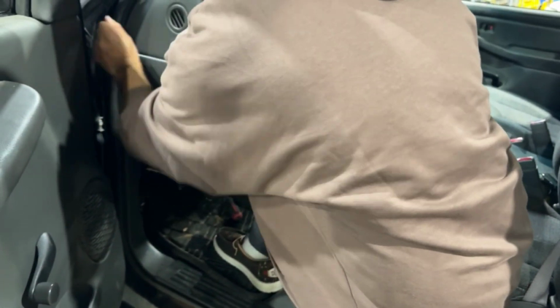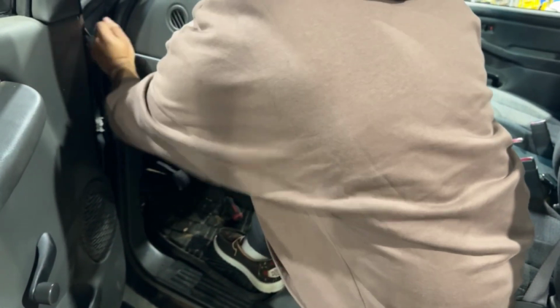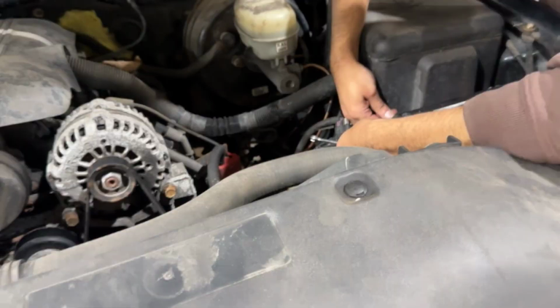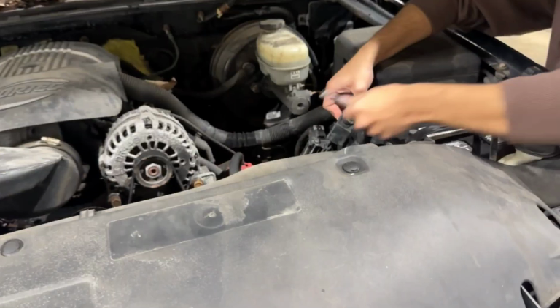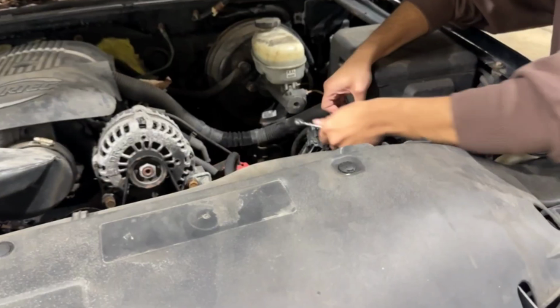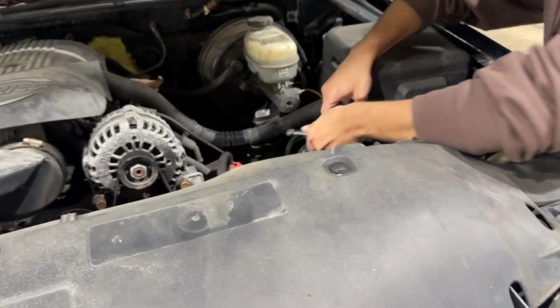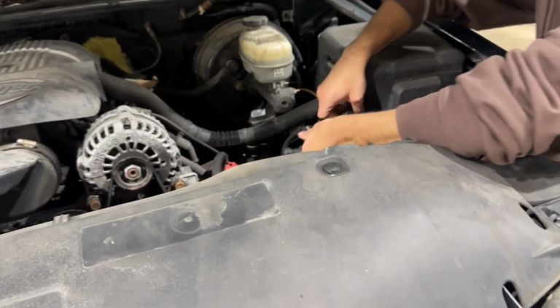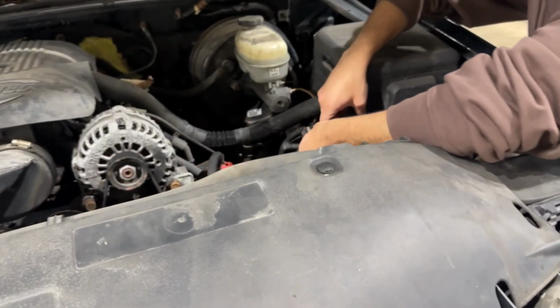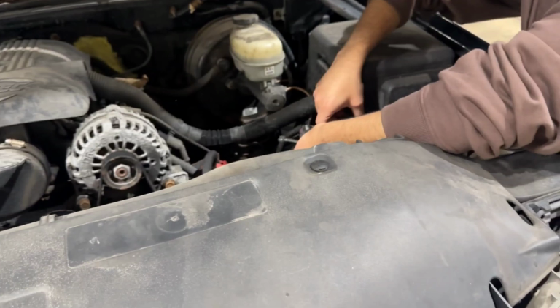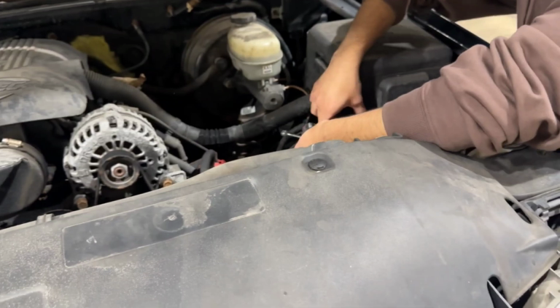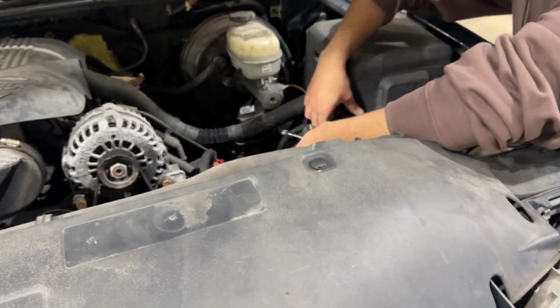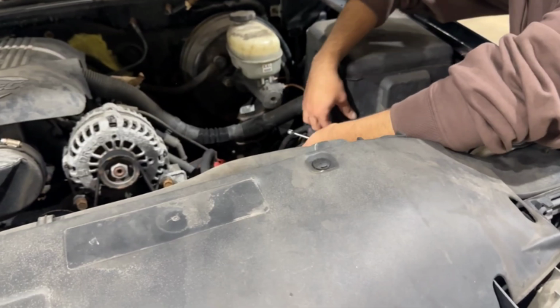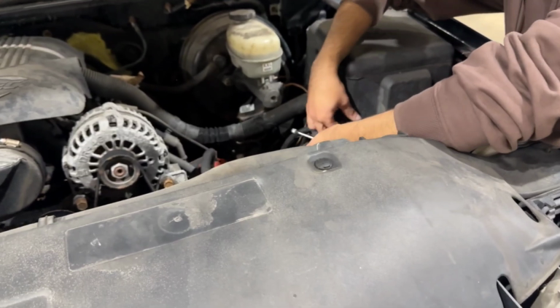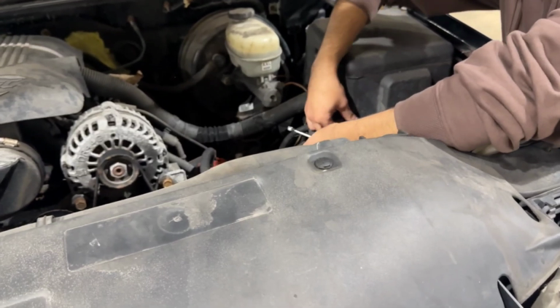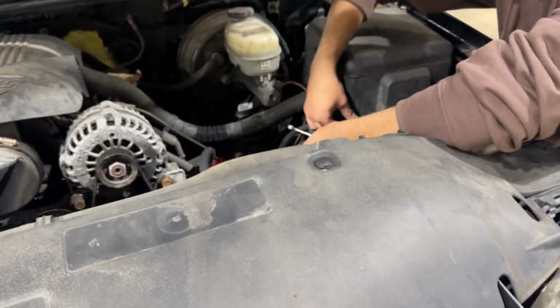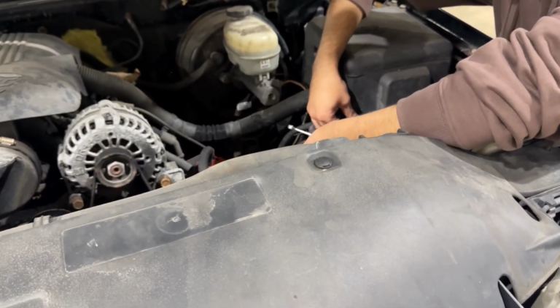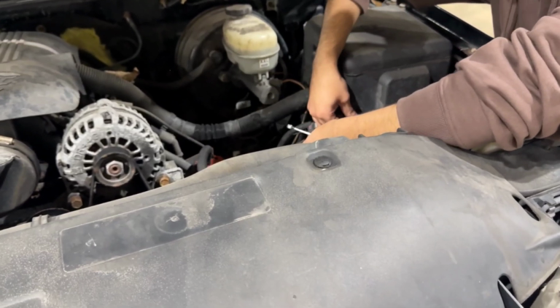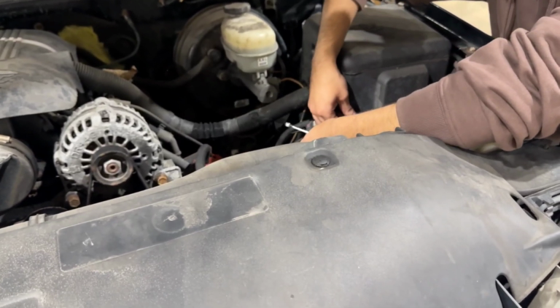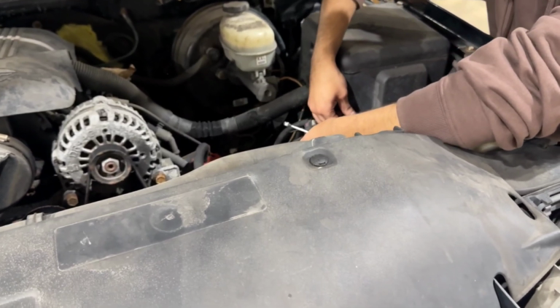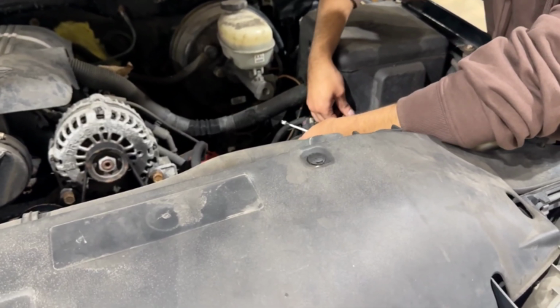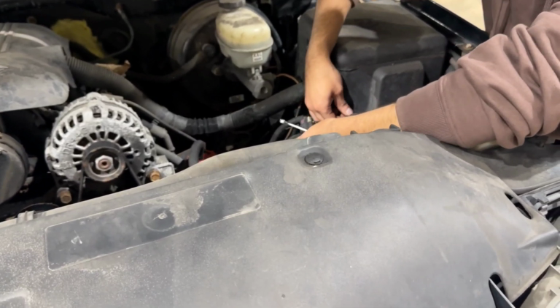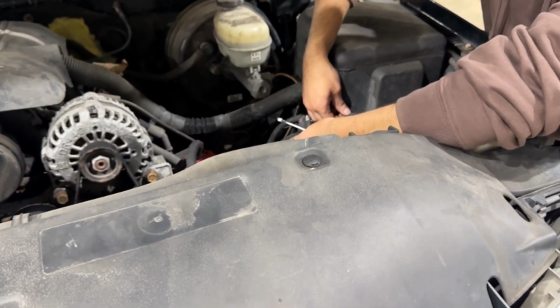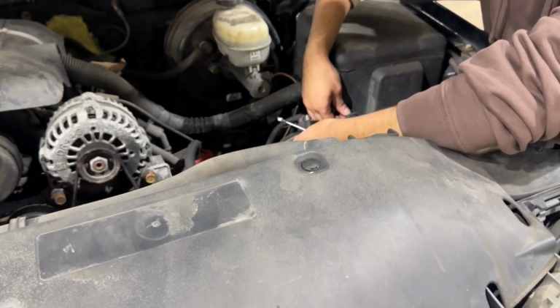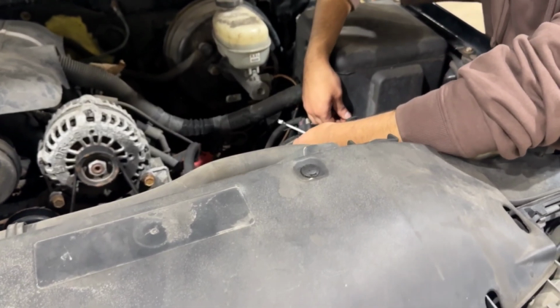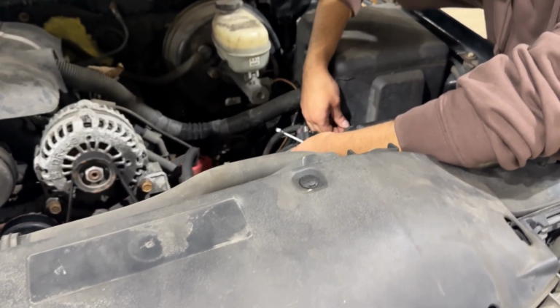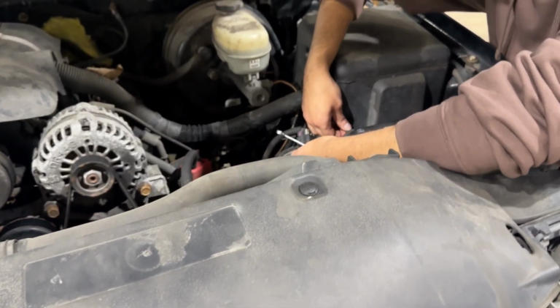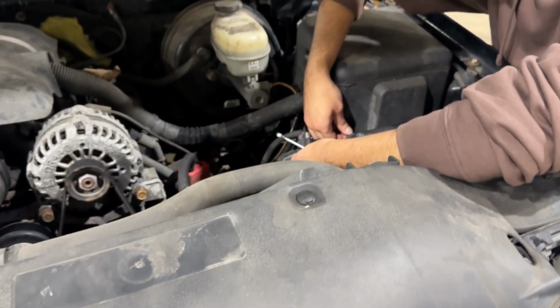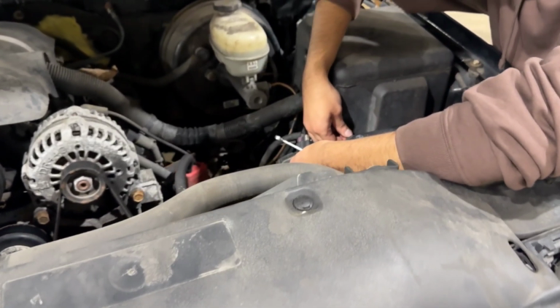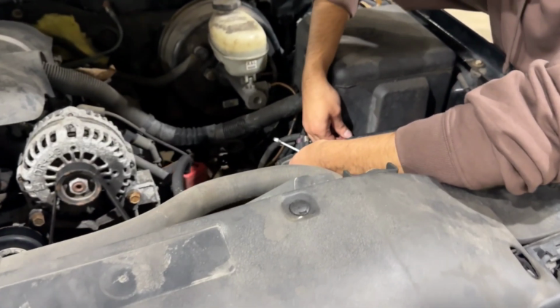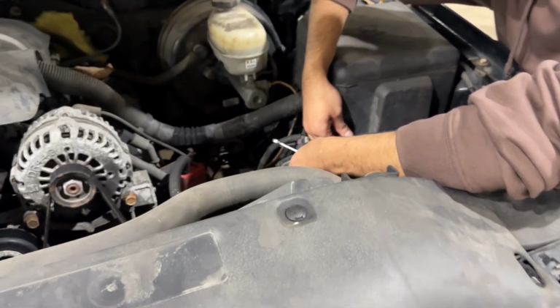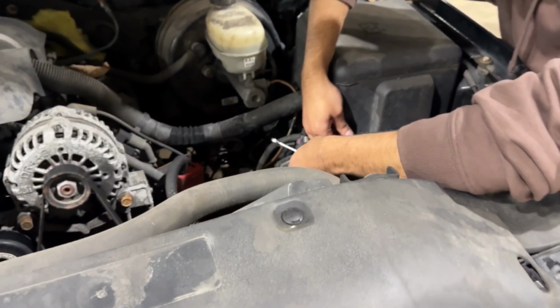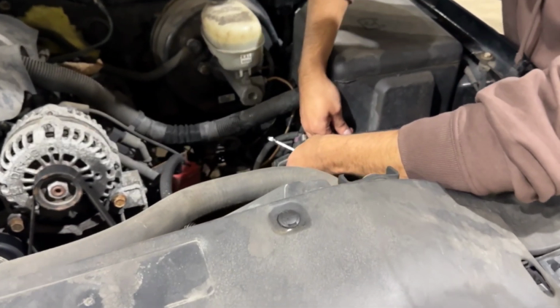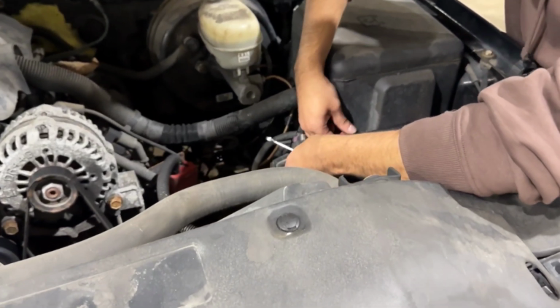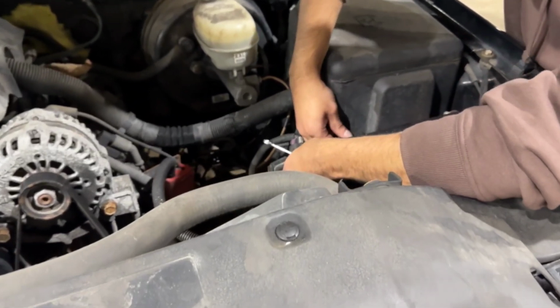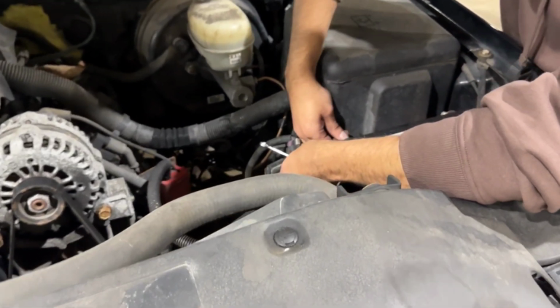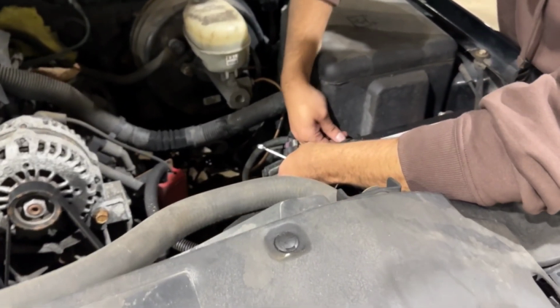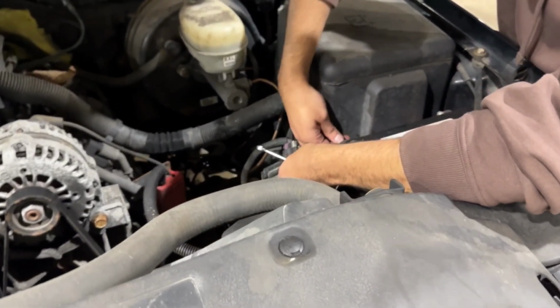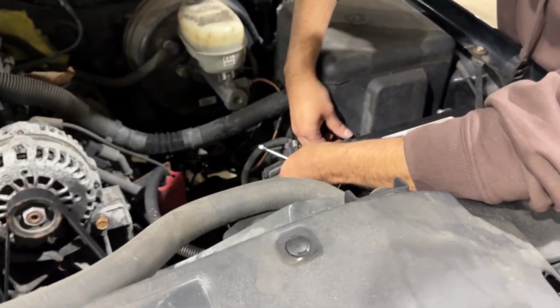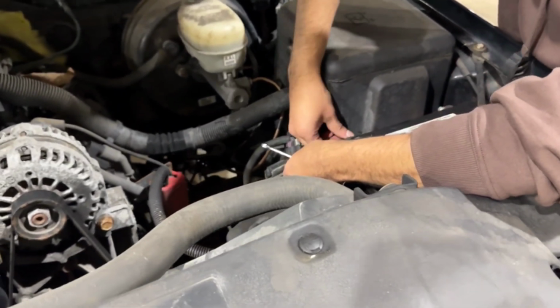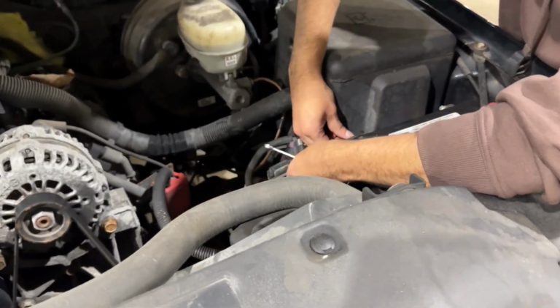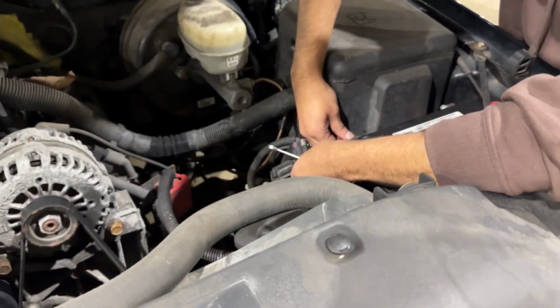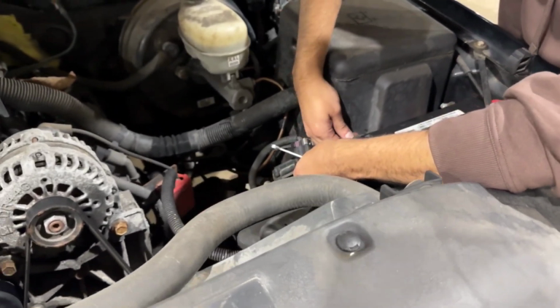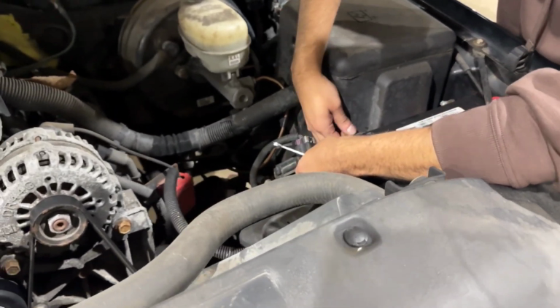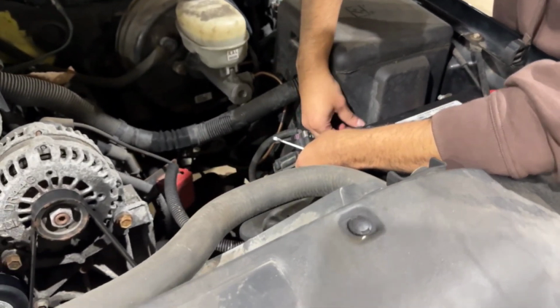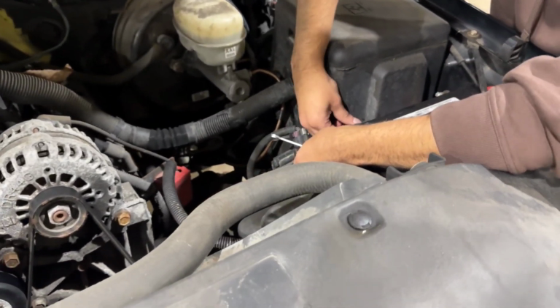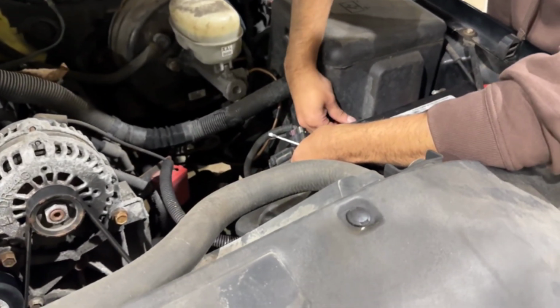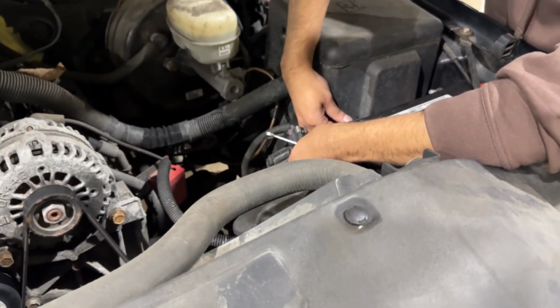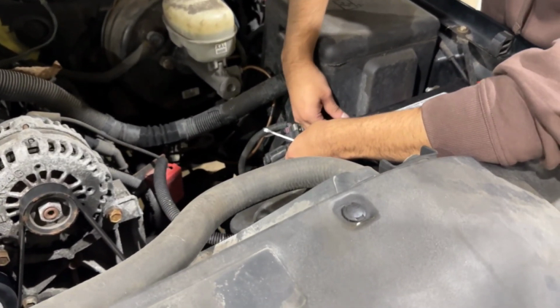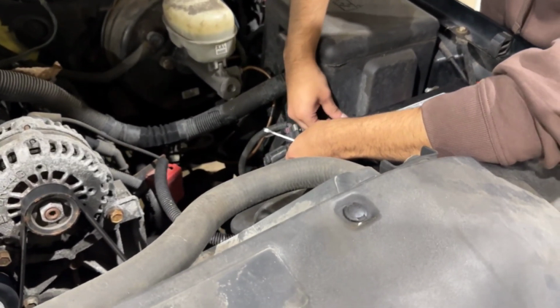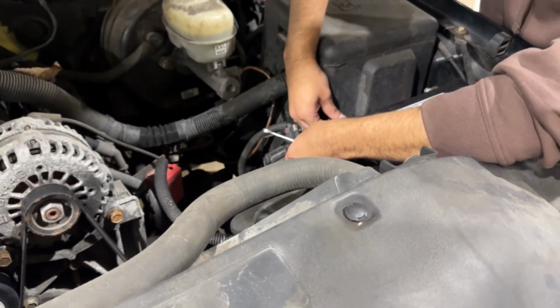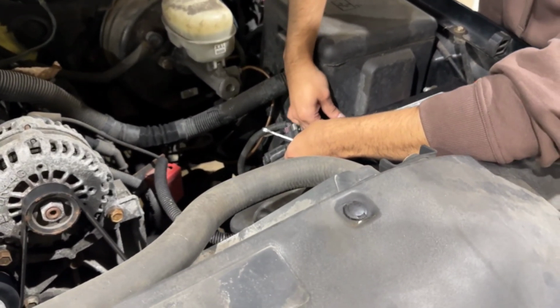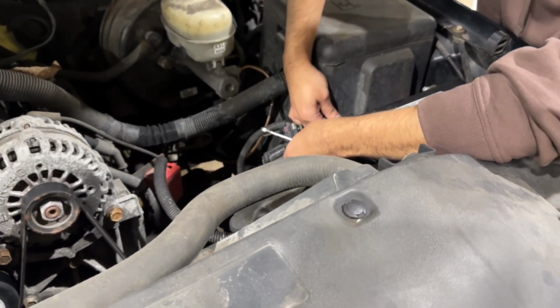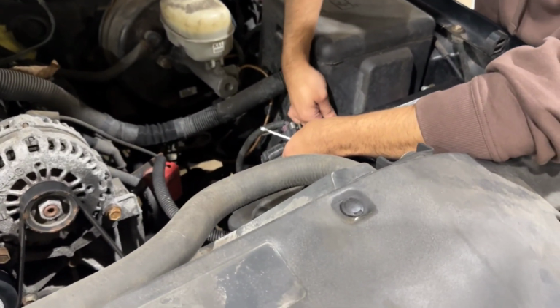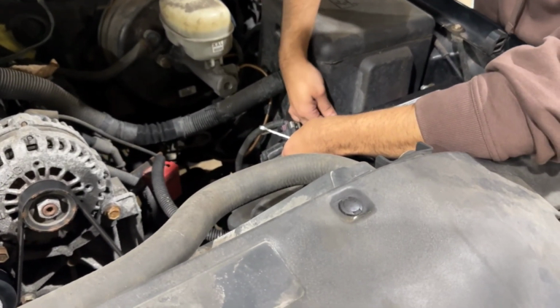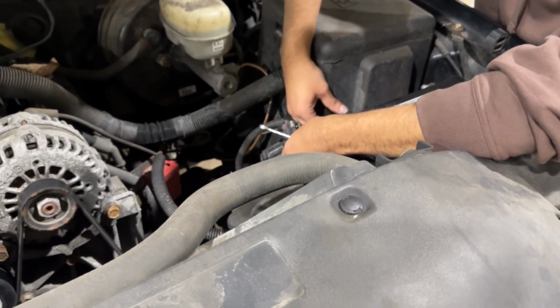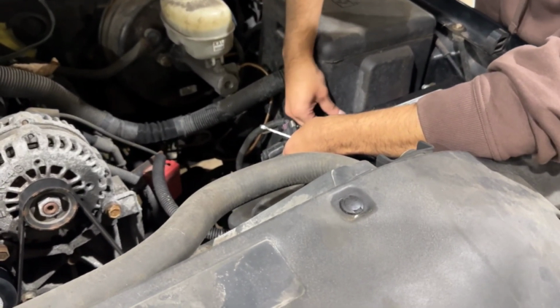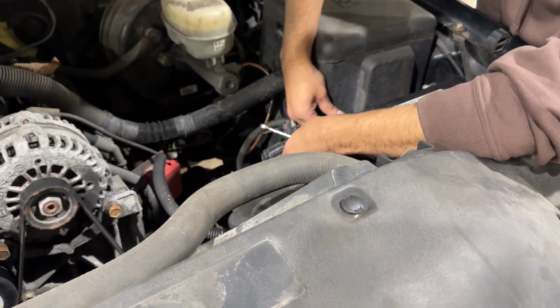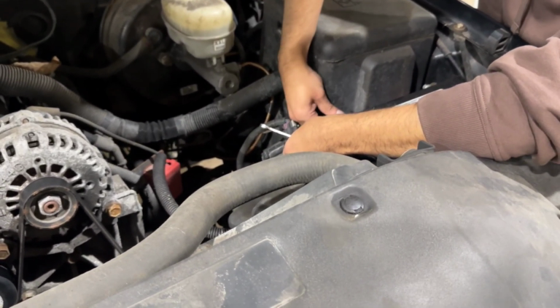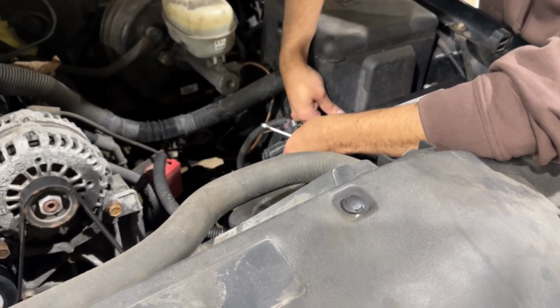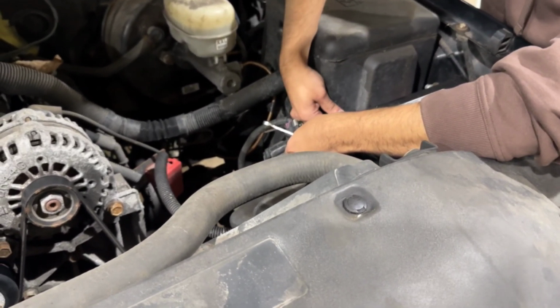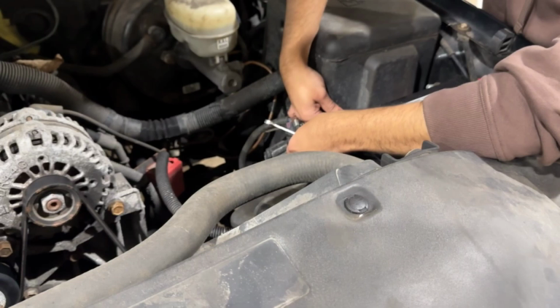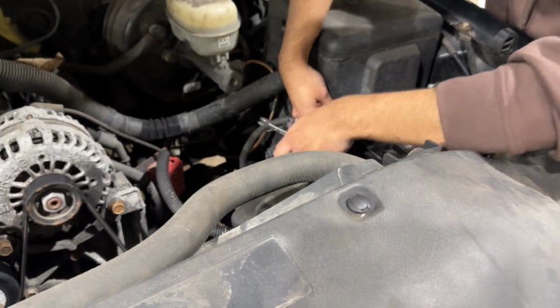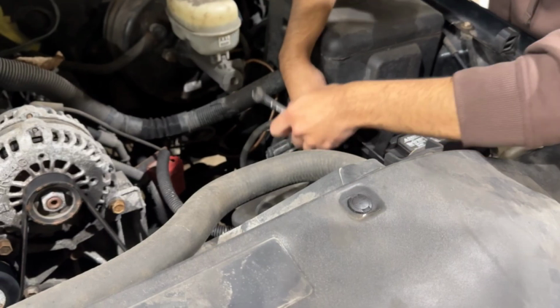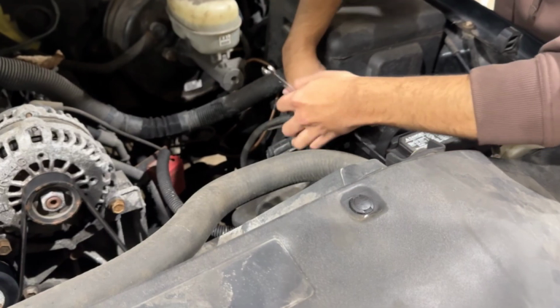Carefully reconnect the battery. Attach the negative terminal and ensure both connections are secure to avoid any issues.